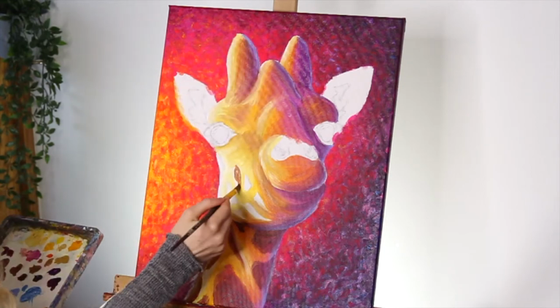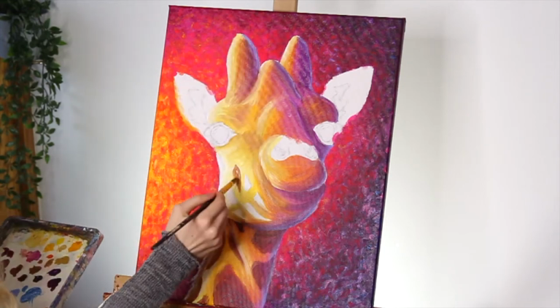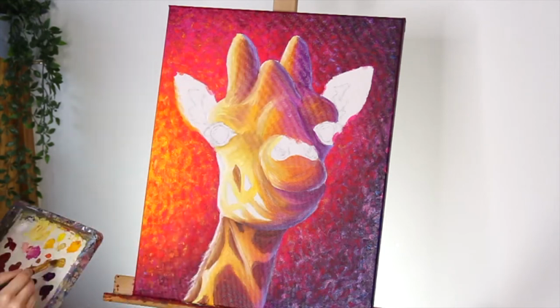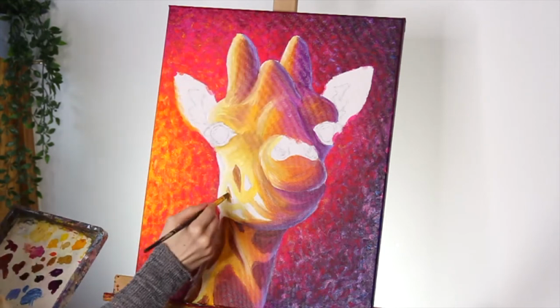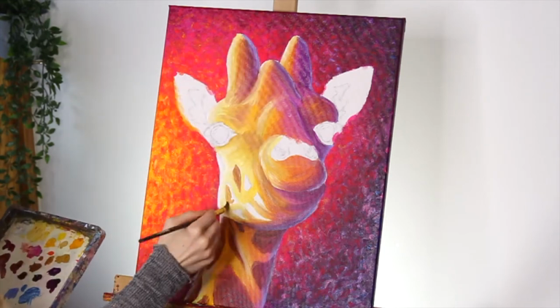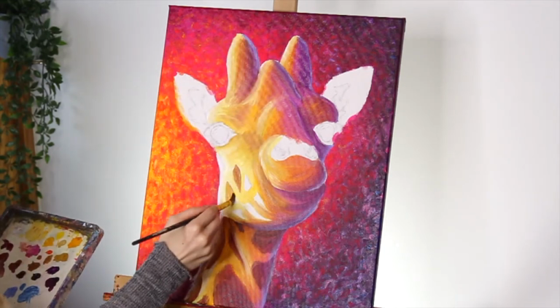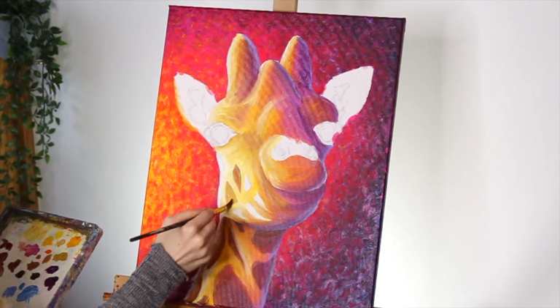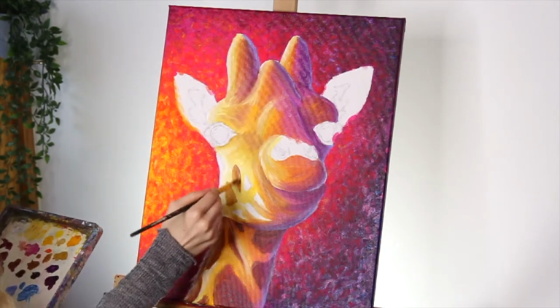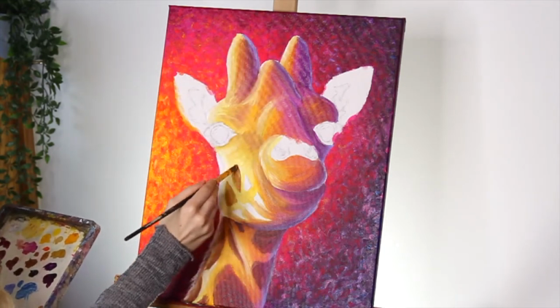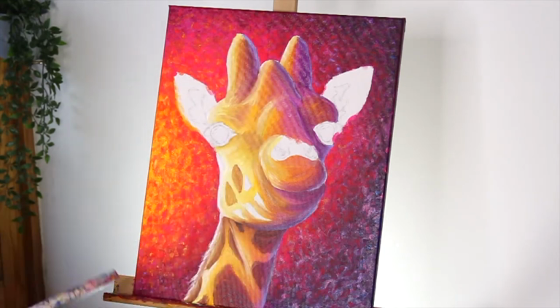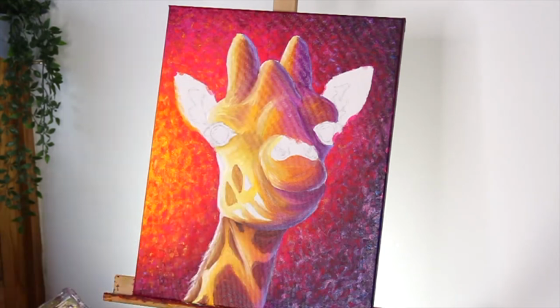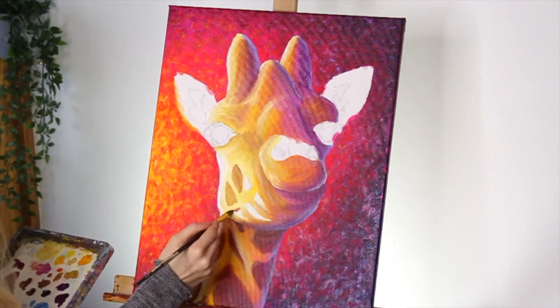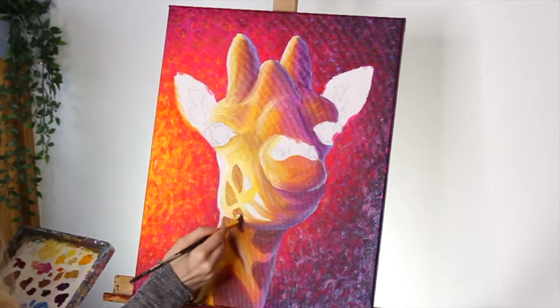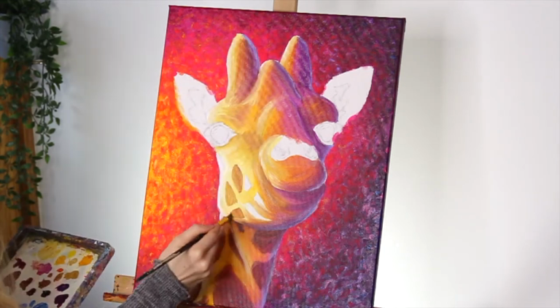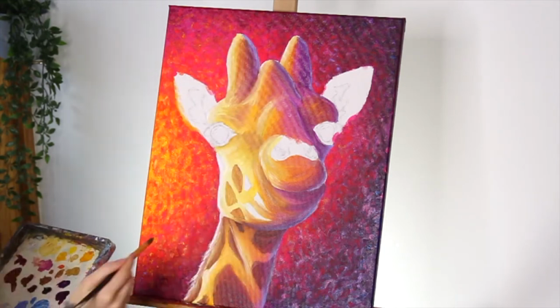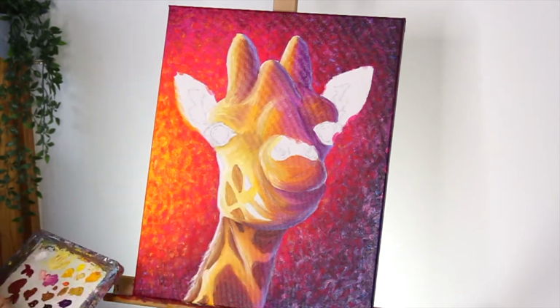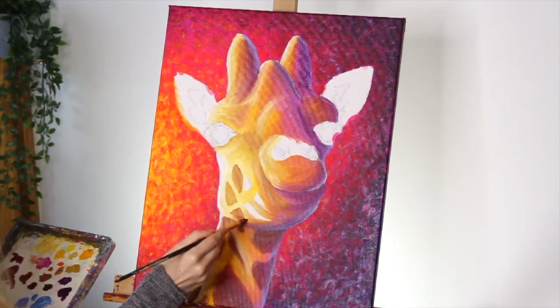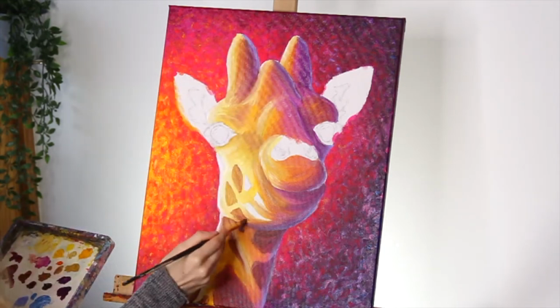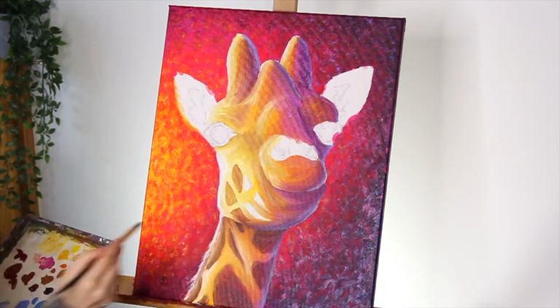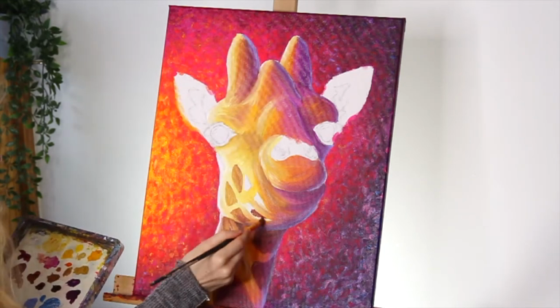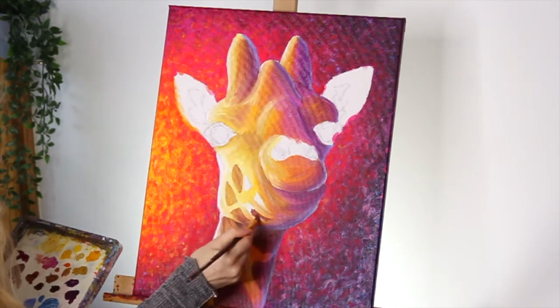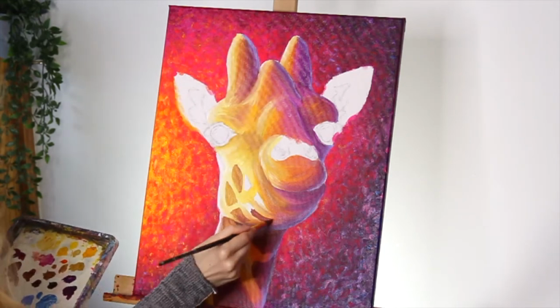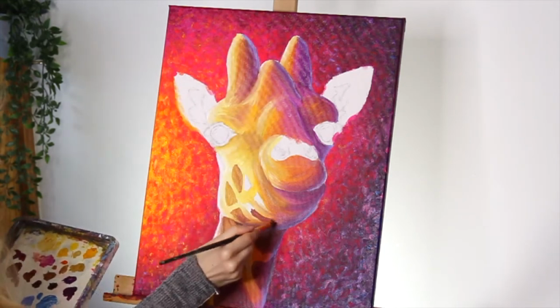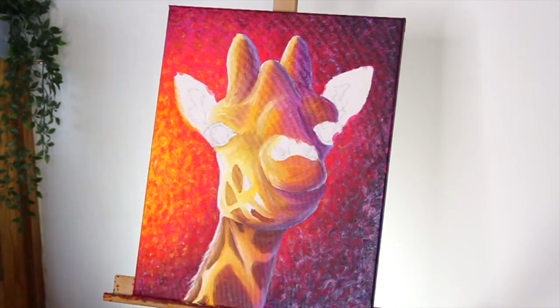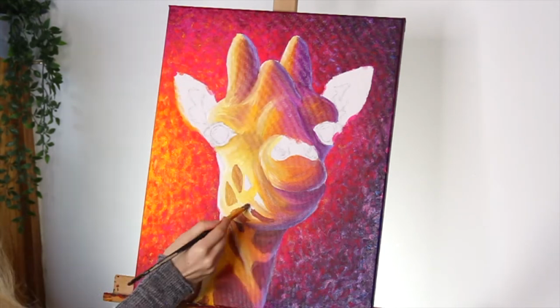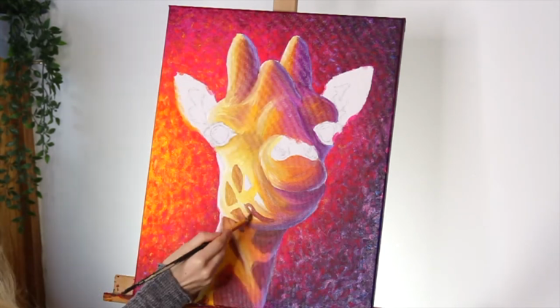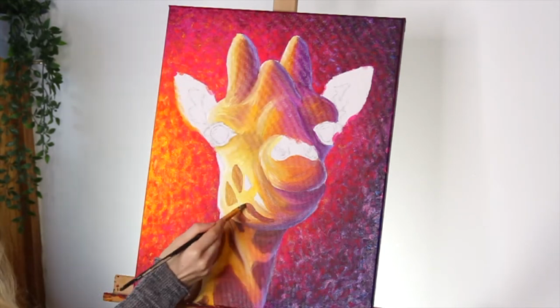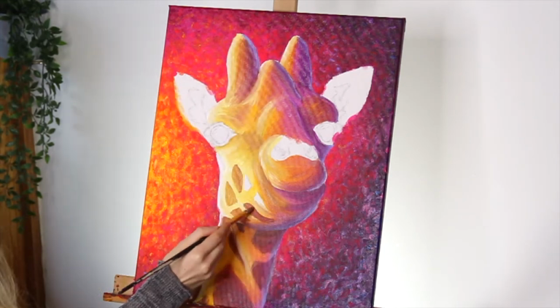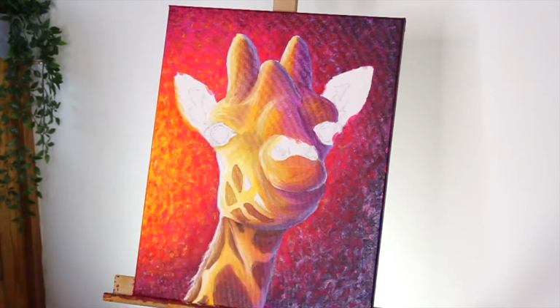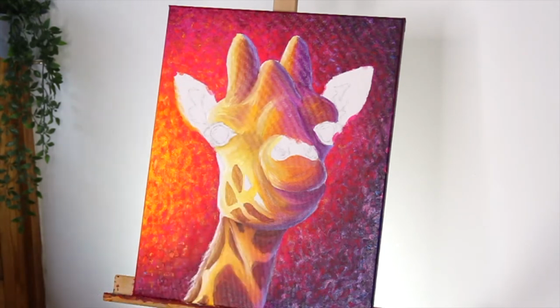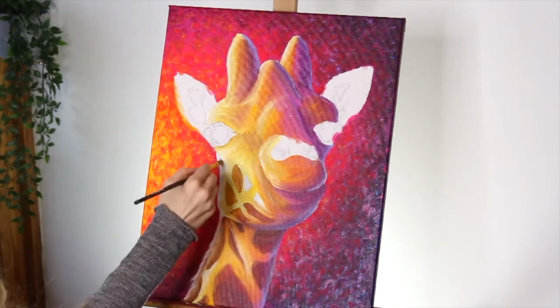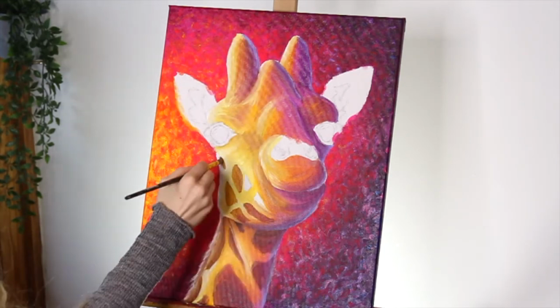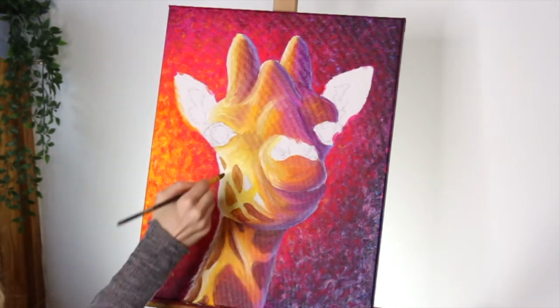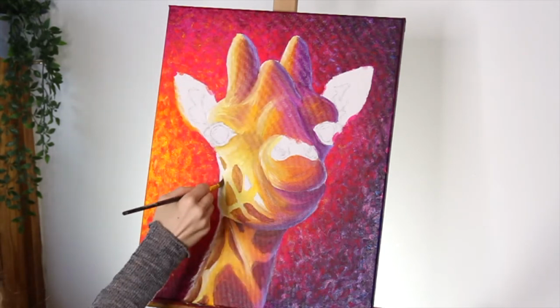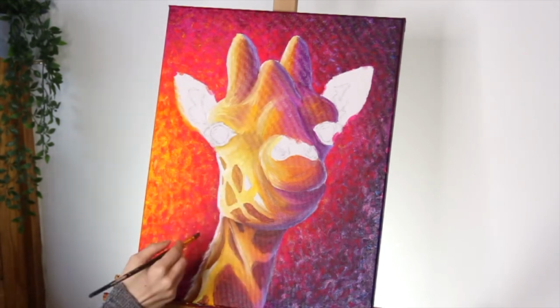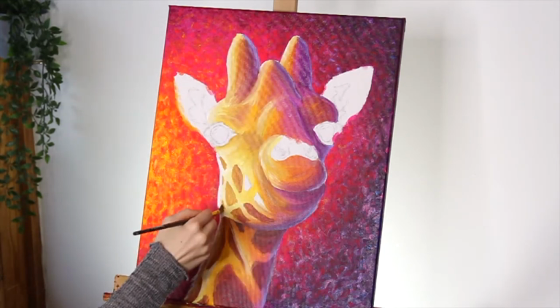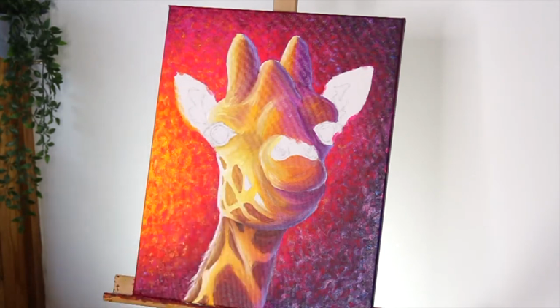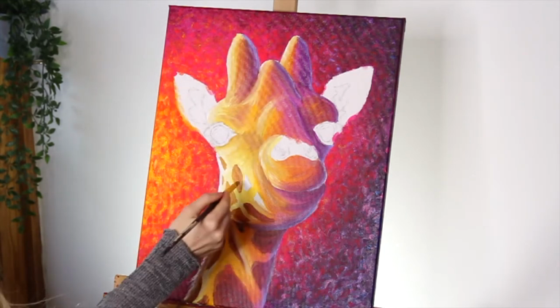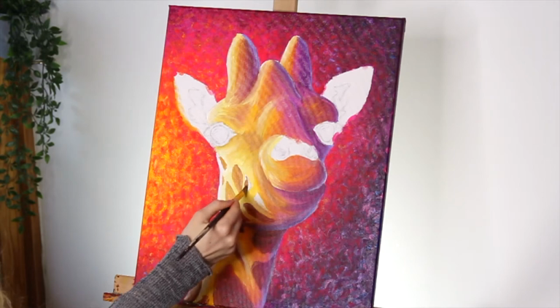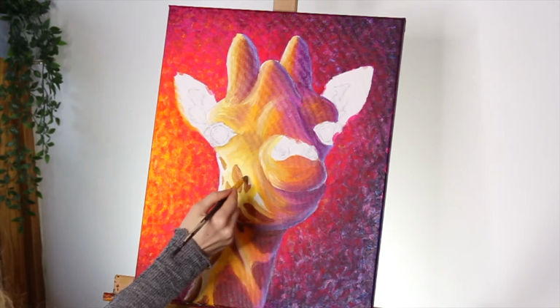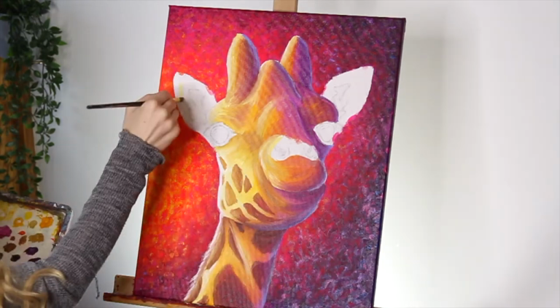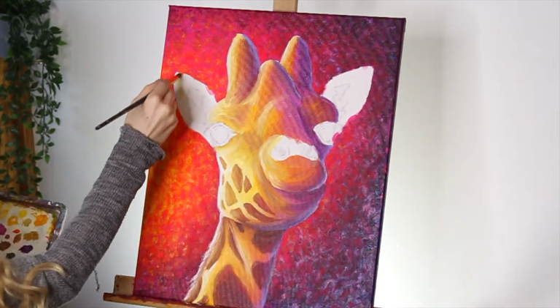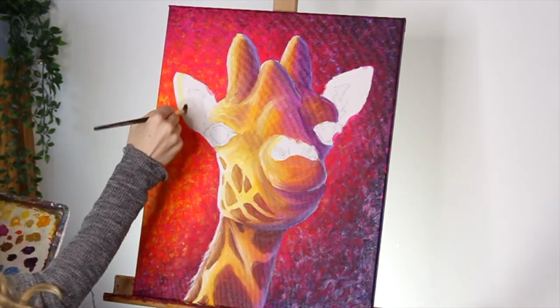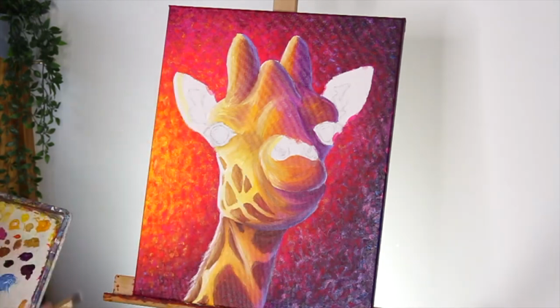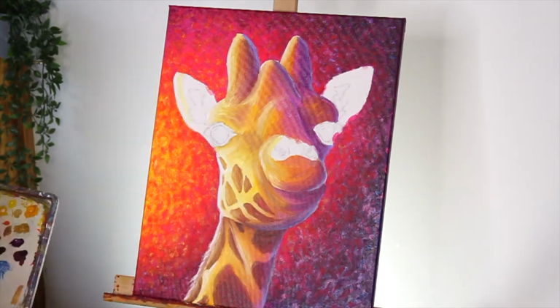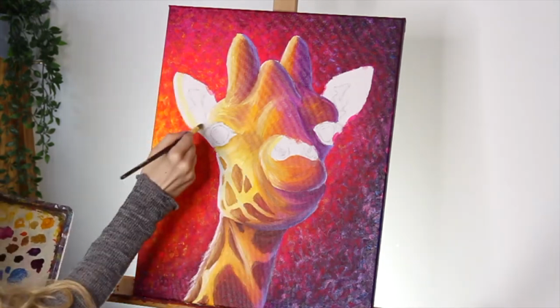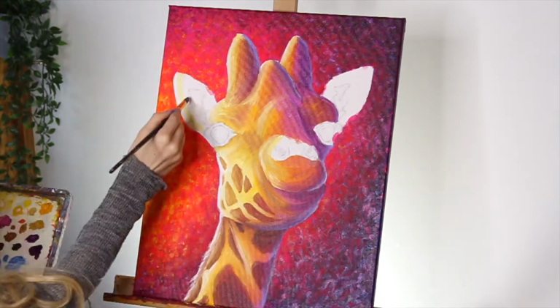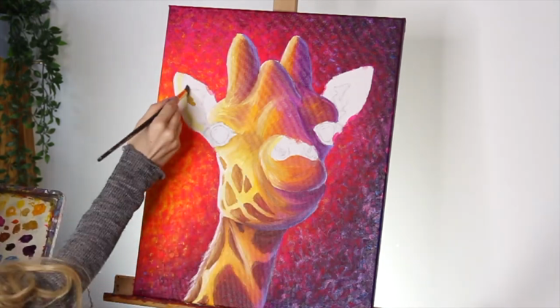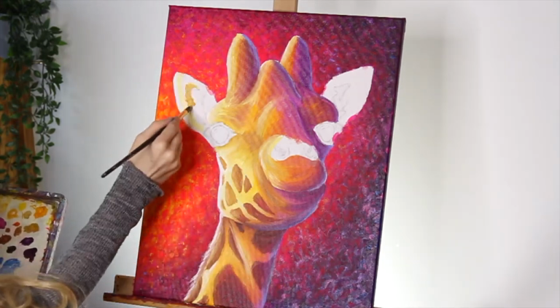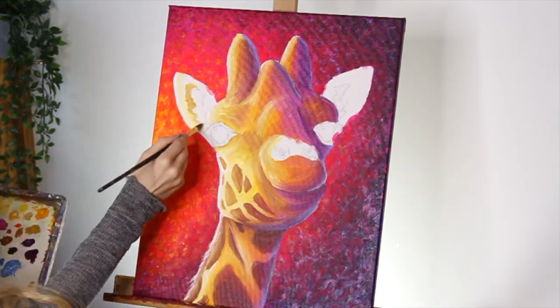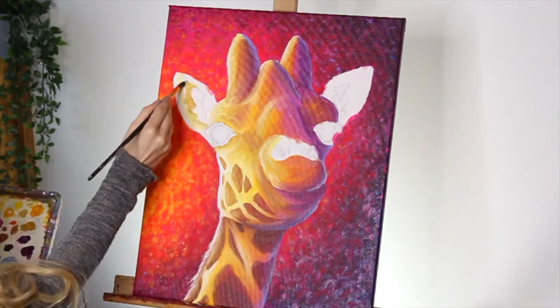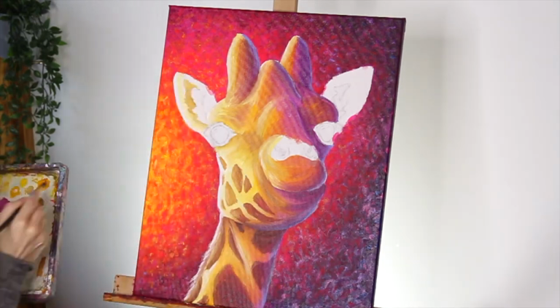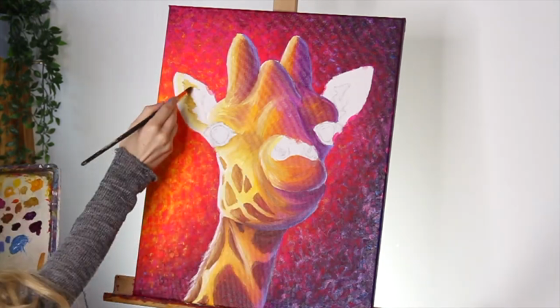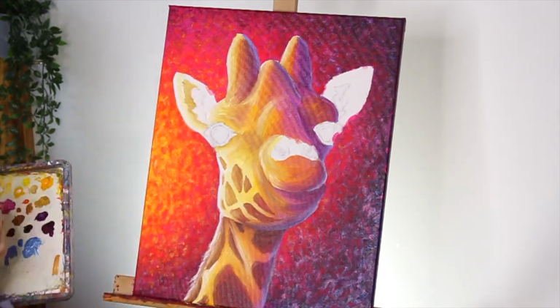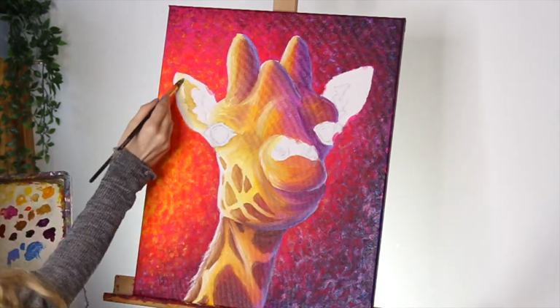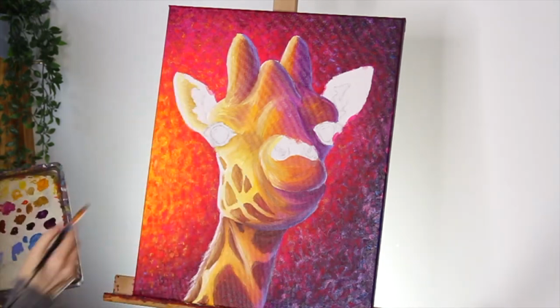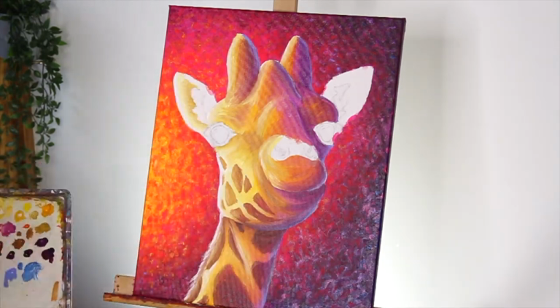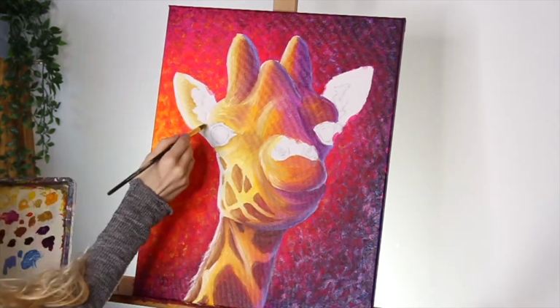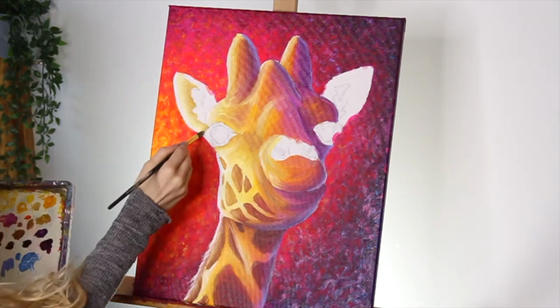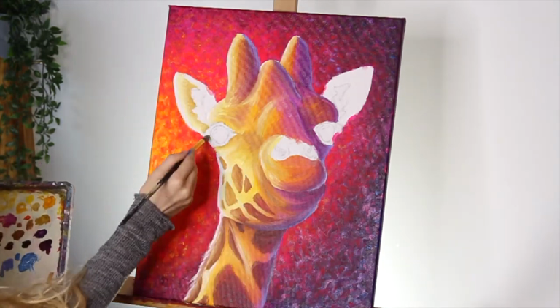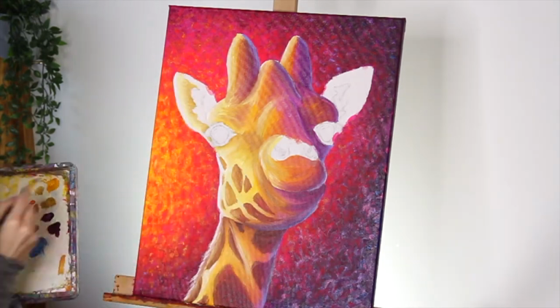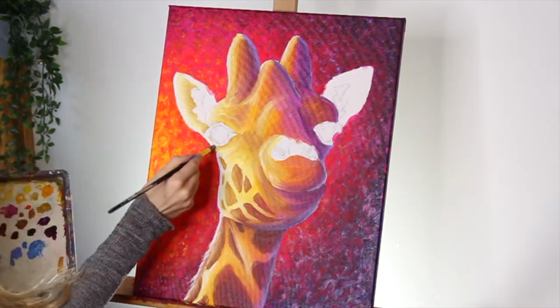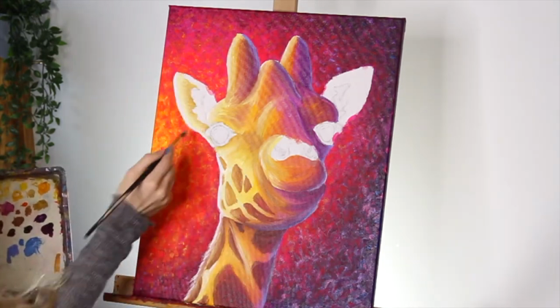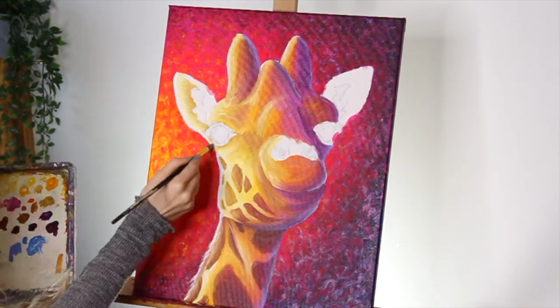To paint the spots on the face I'm using the same colours that I used on the neck — just a range of light browns moving to pinks and purples.